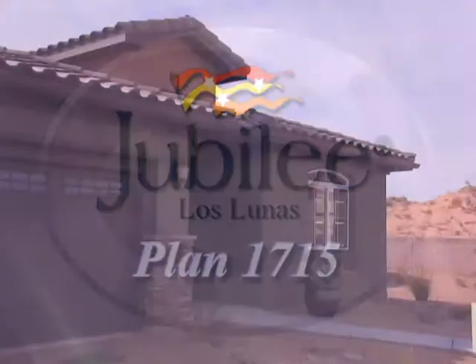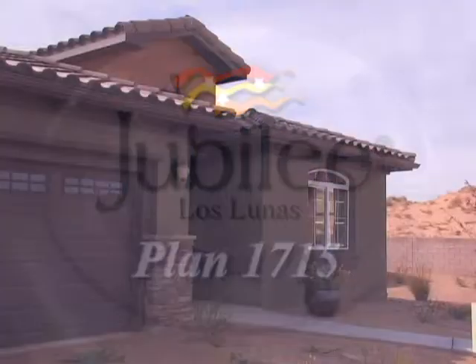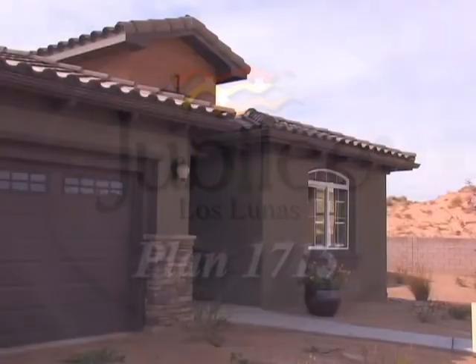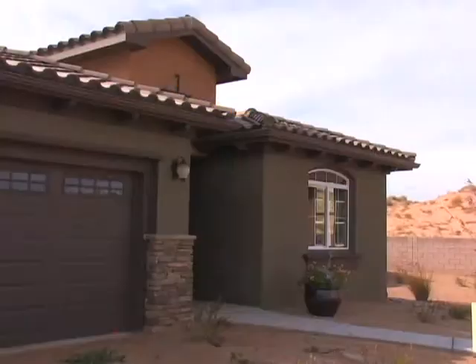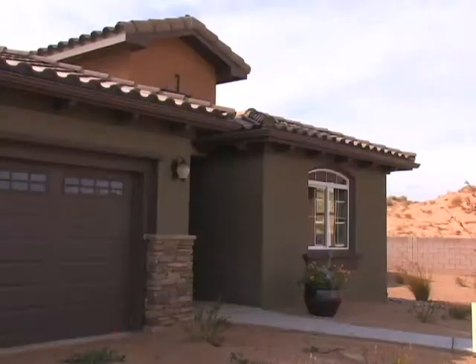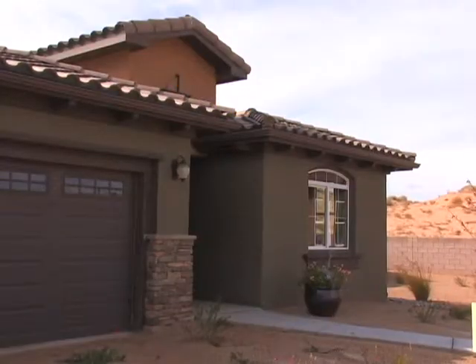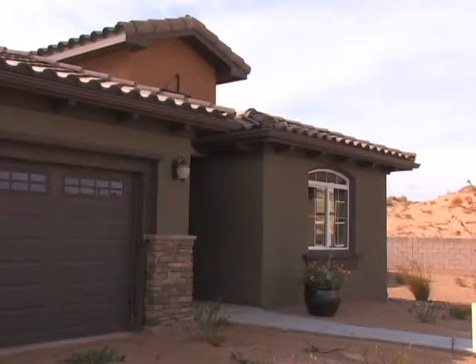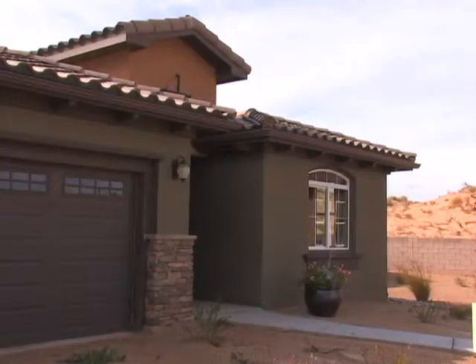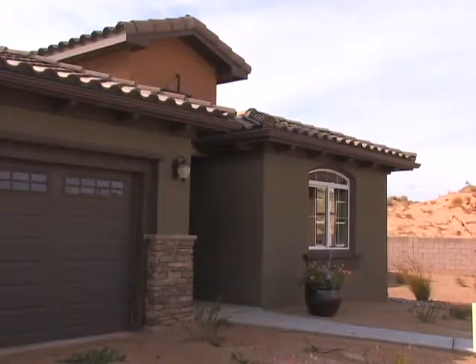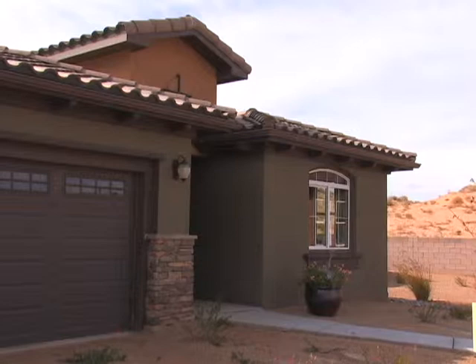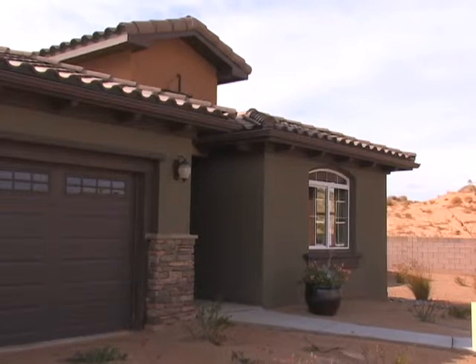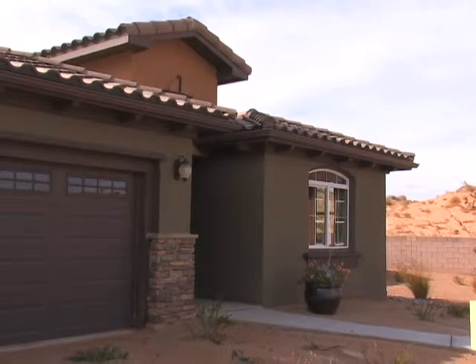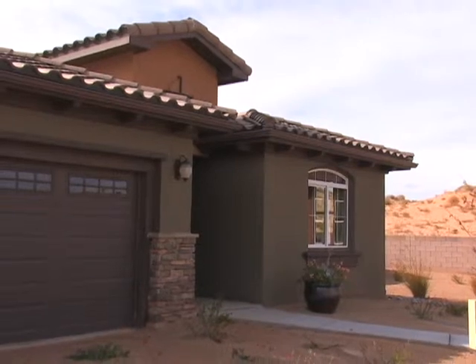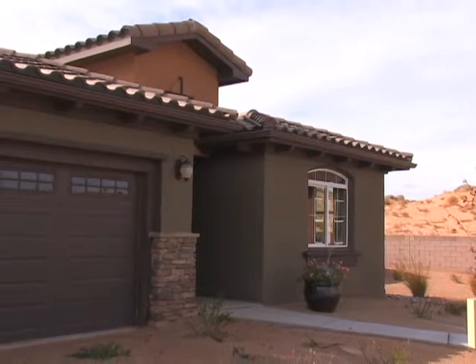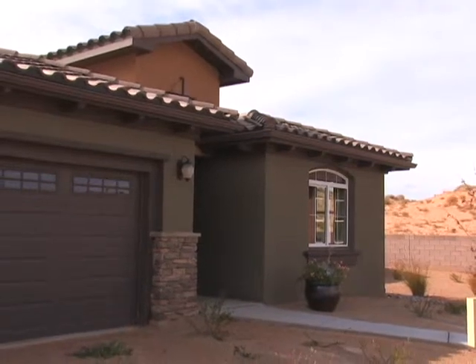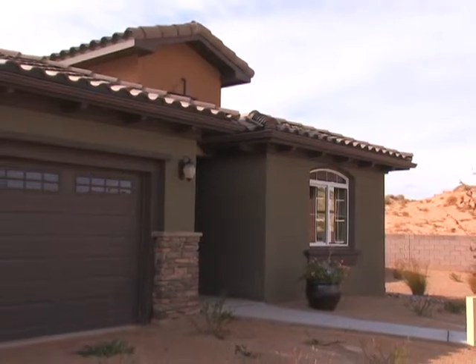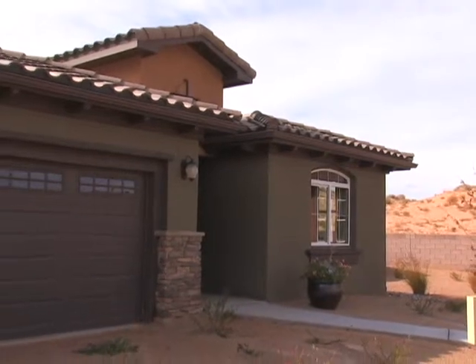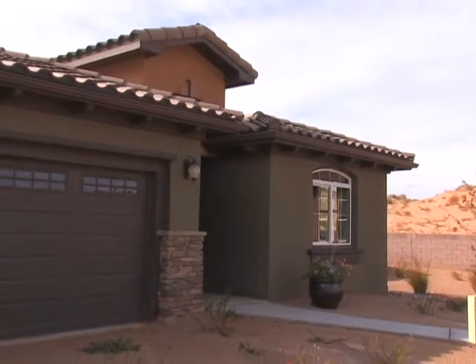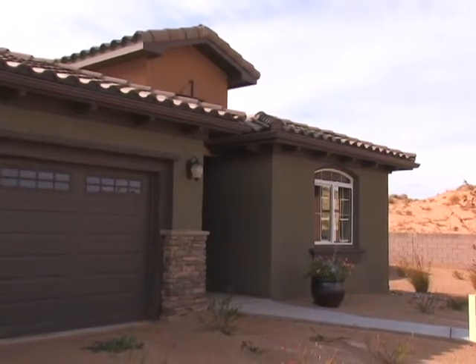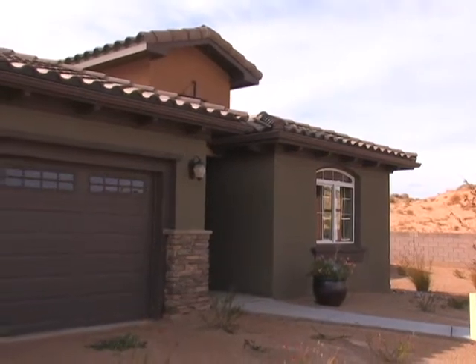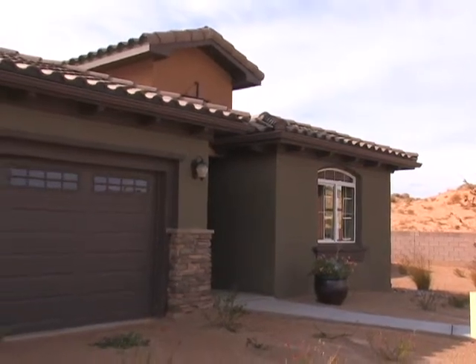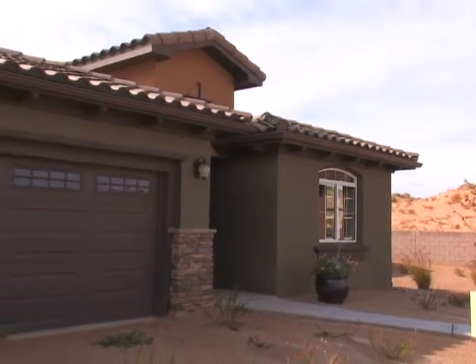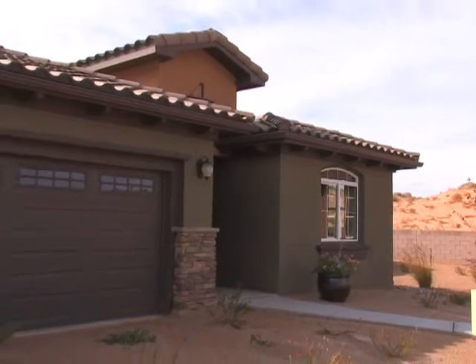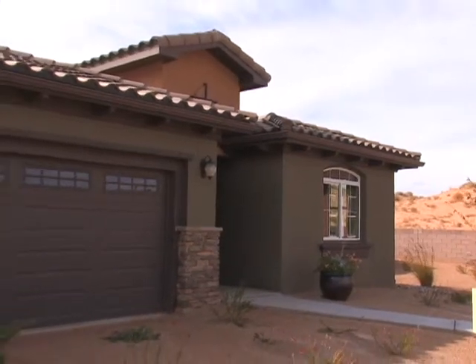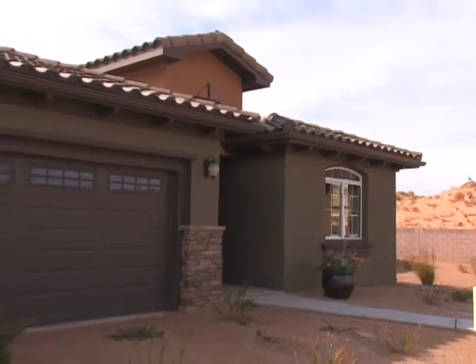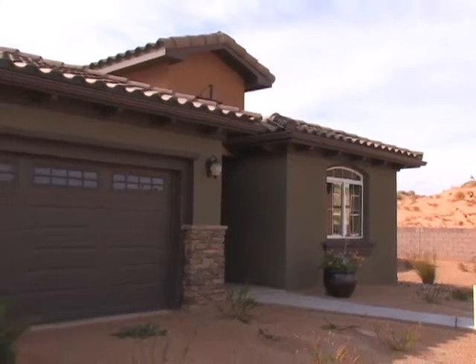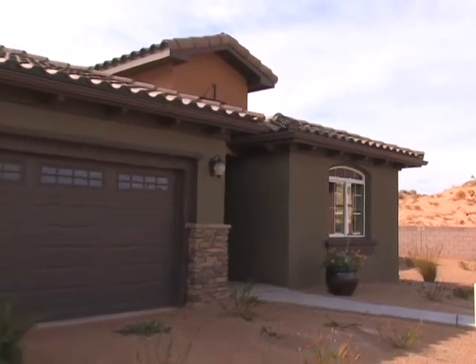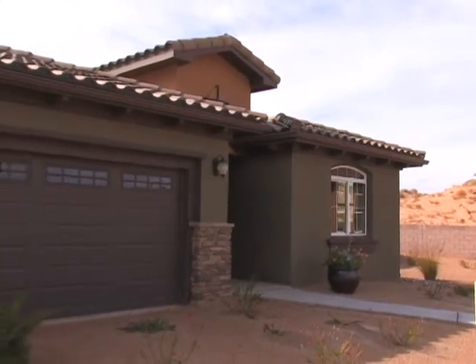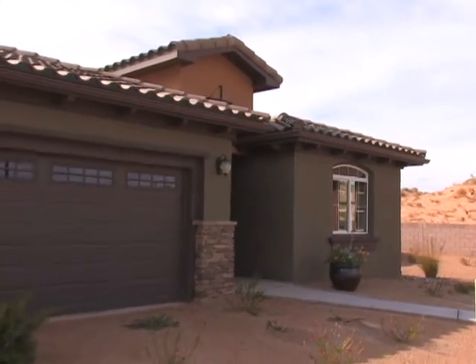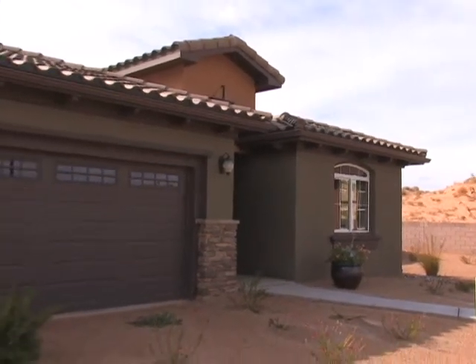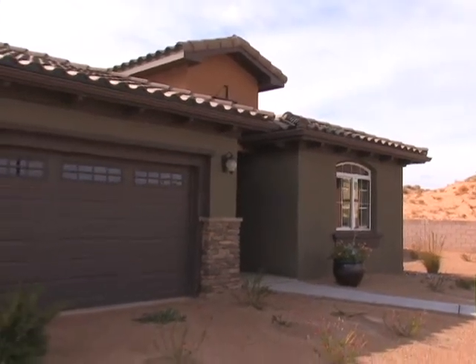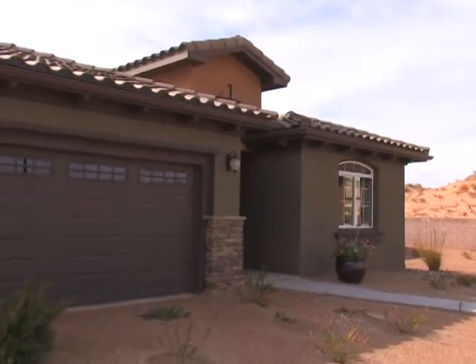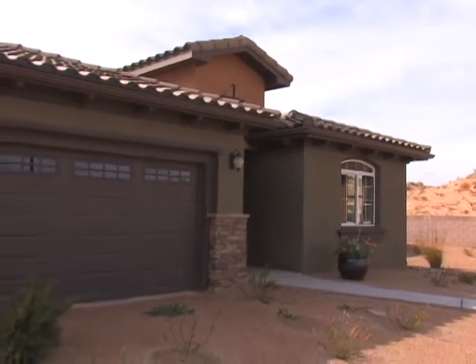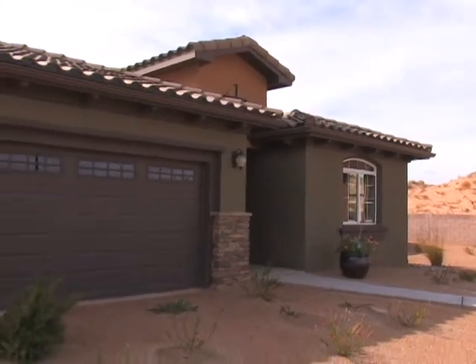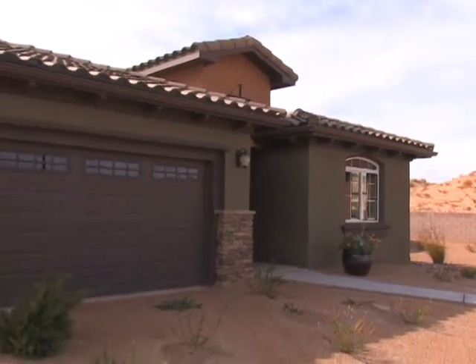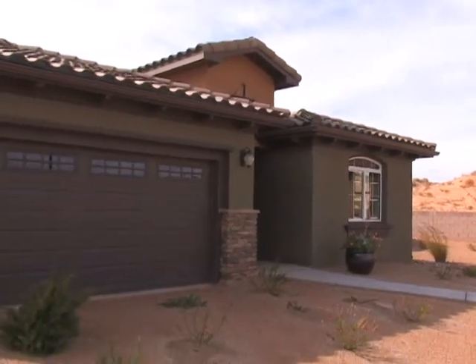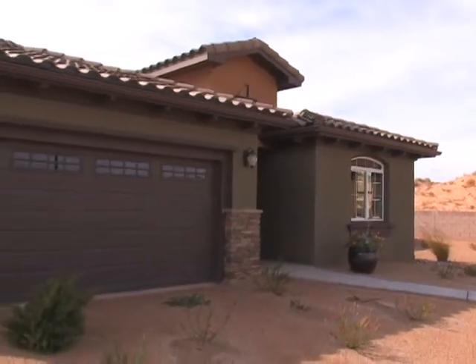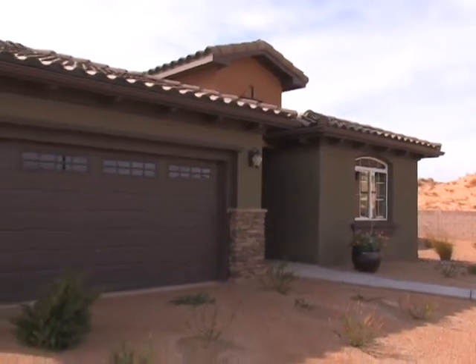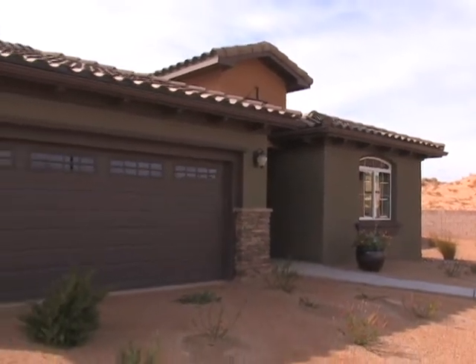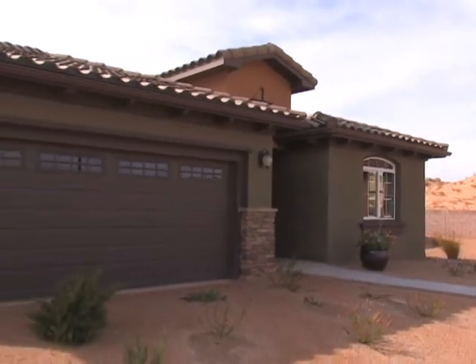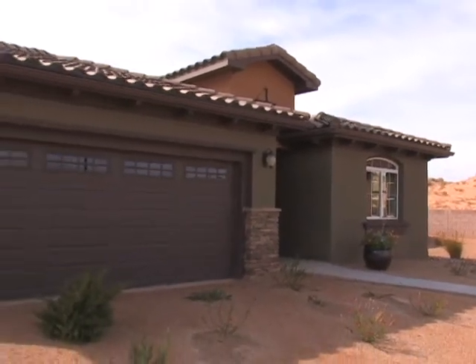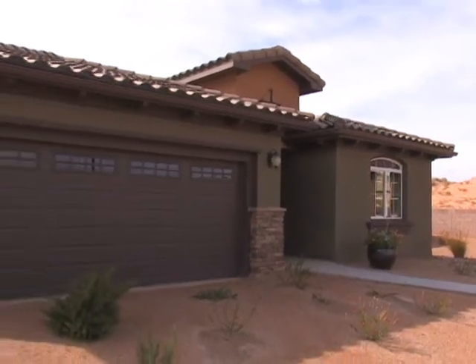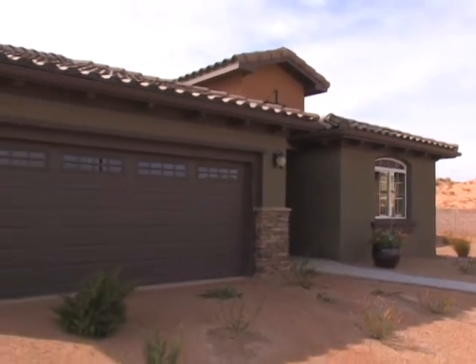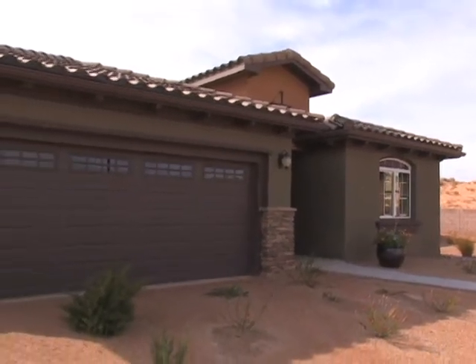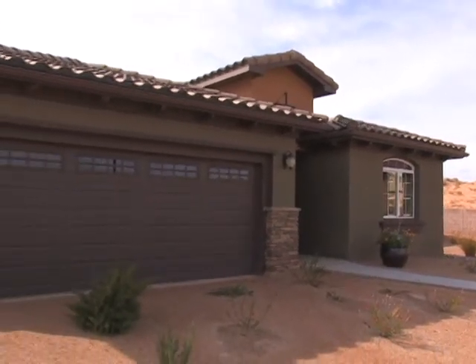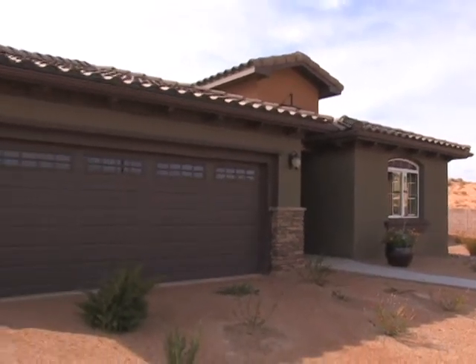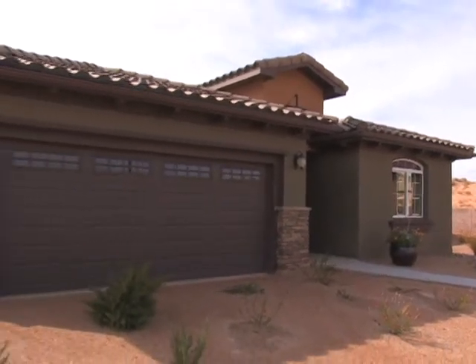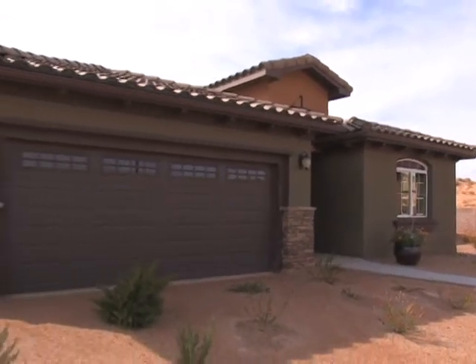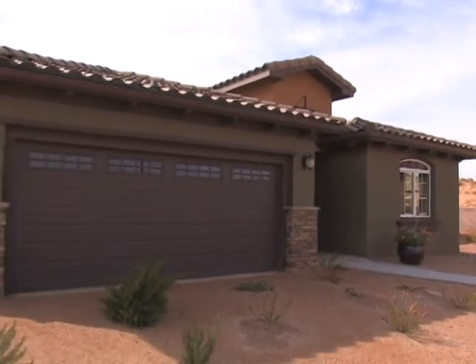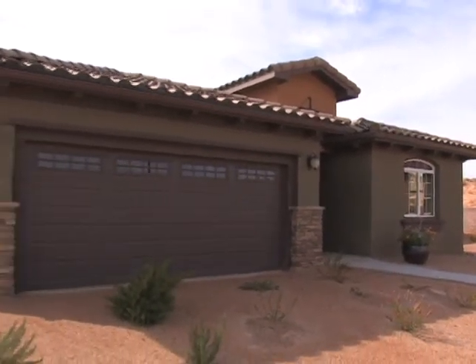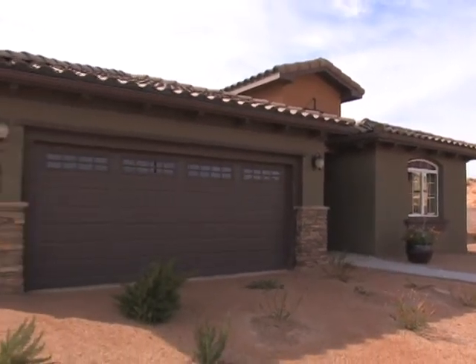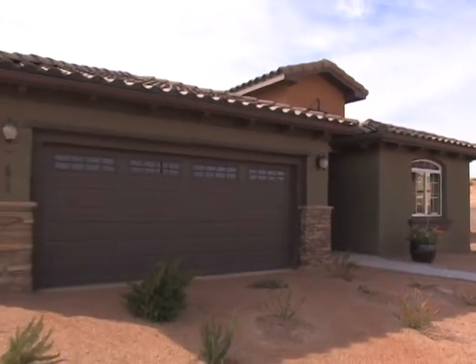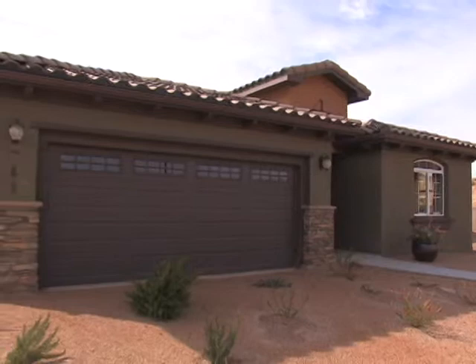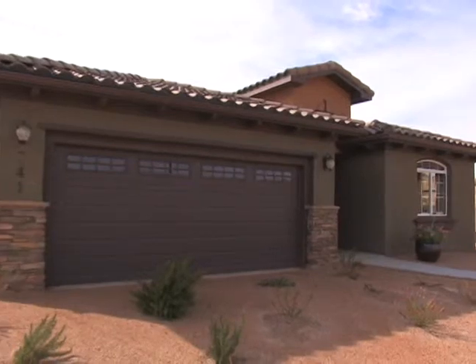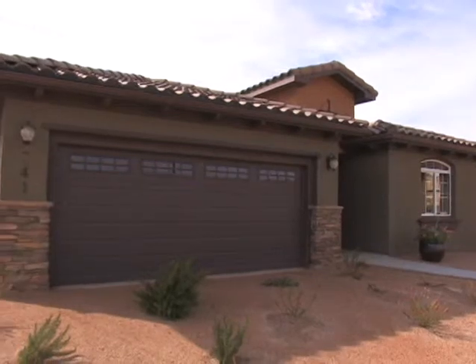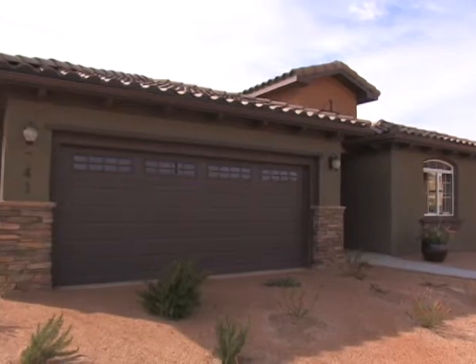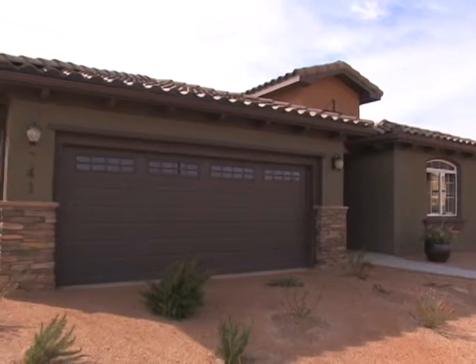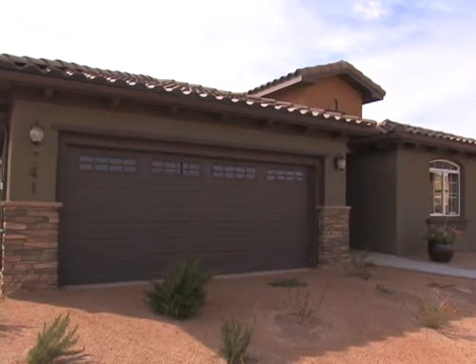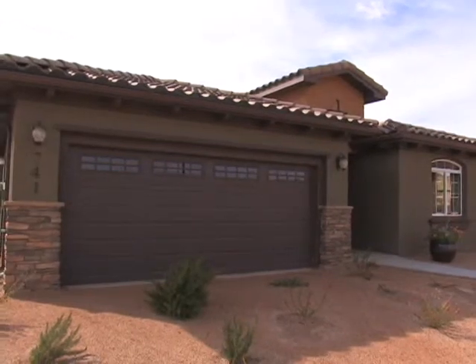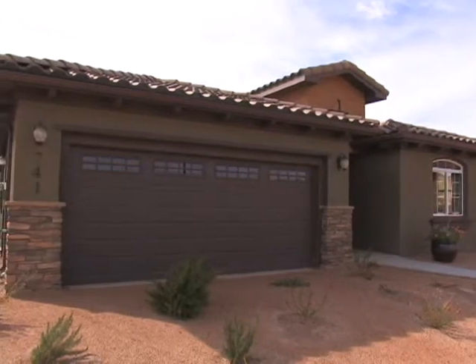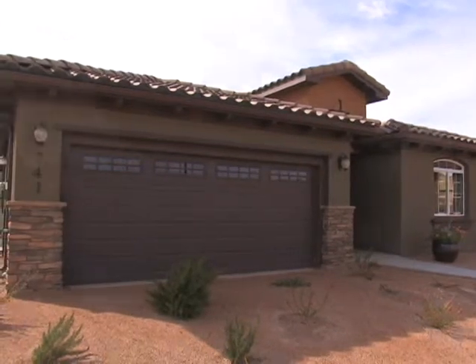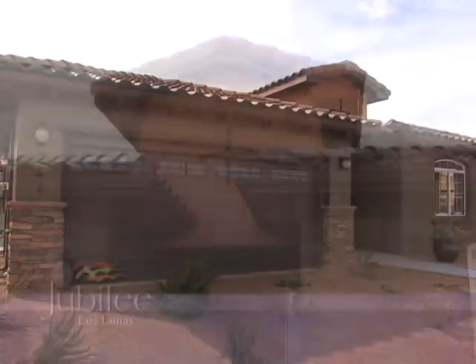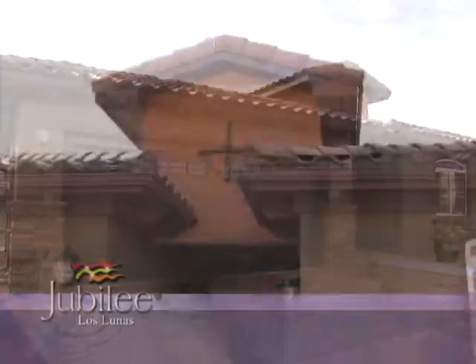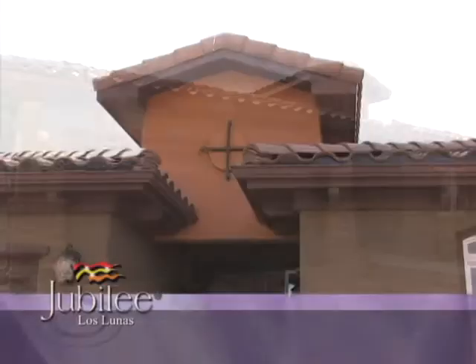Welcome to our Diamond Series 1715, a jewel of a home with two bedrooms, two baths, den, two-car garage, and a covered patio.